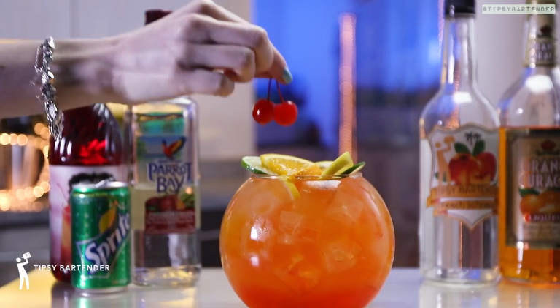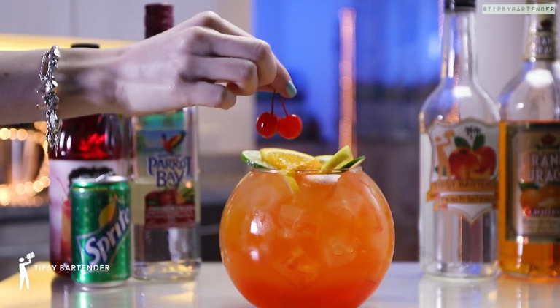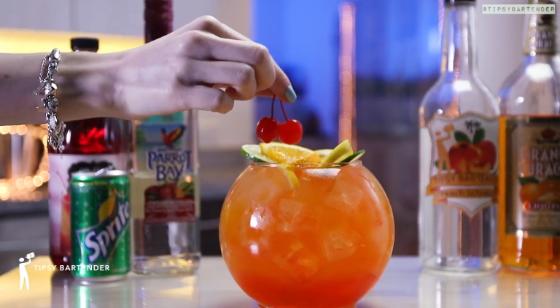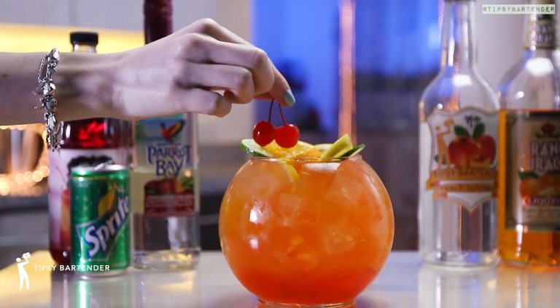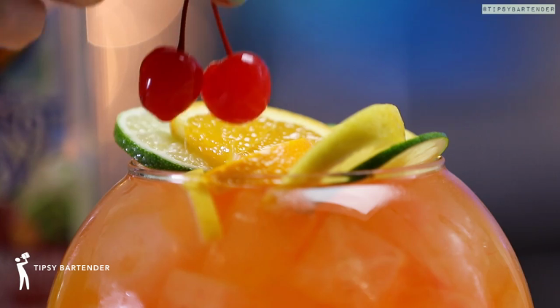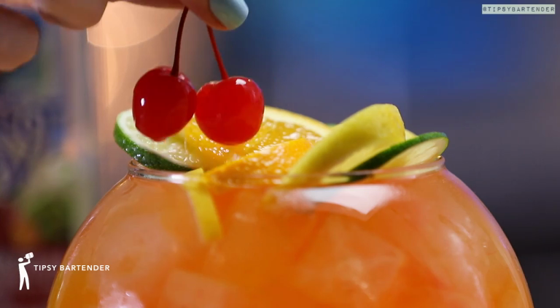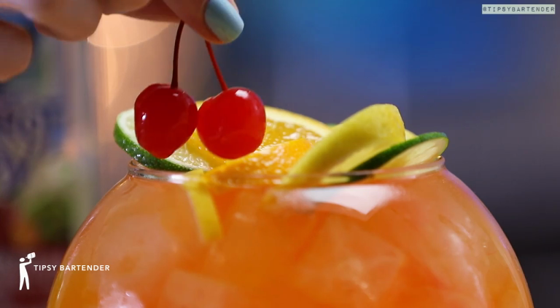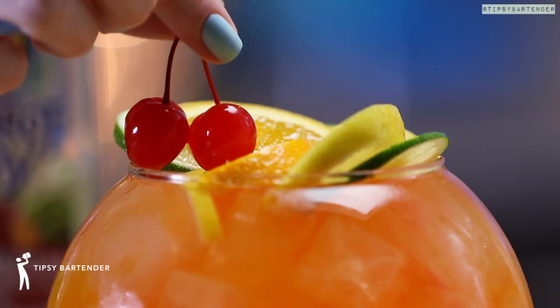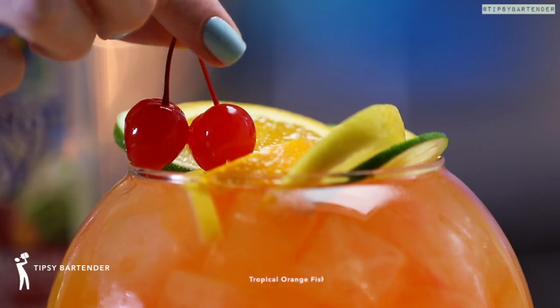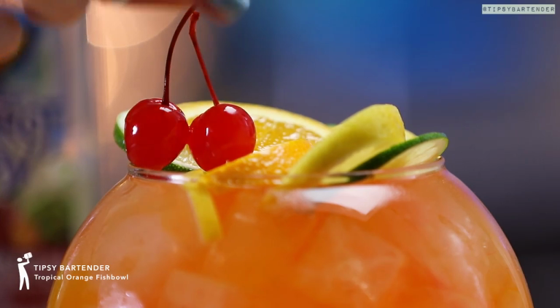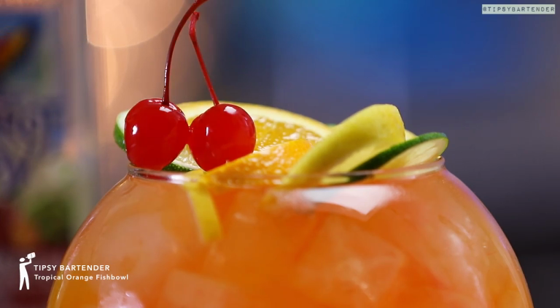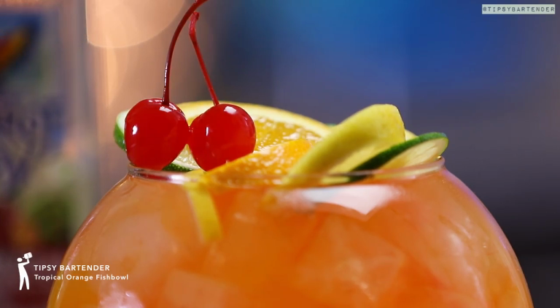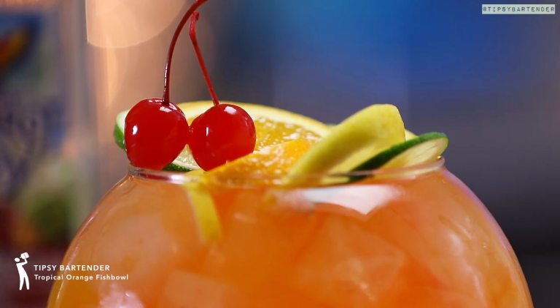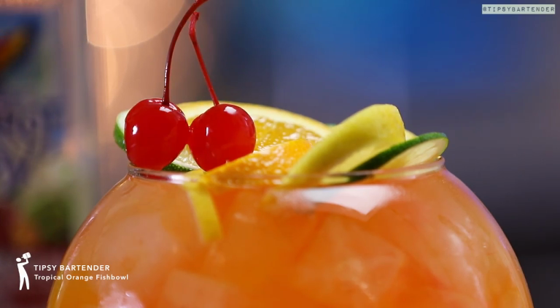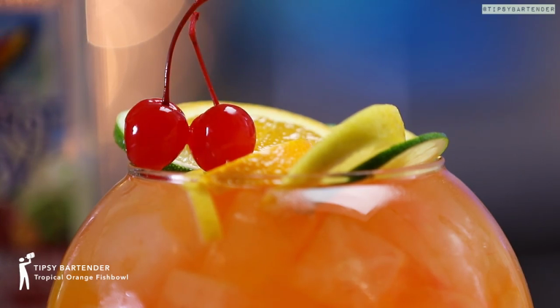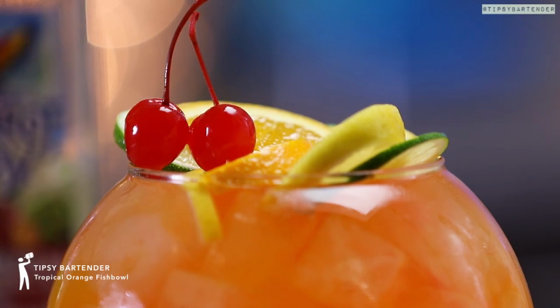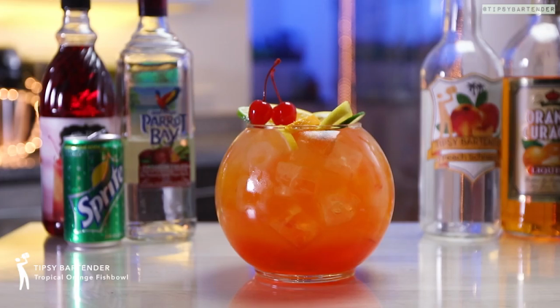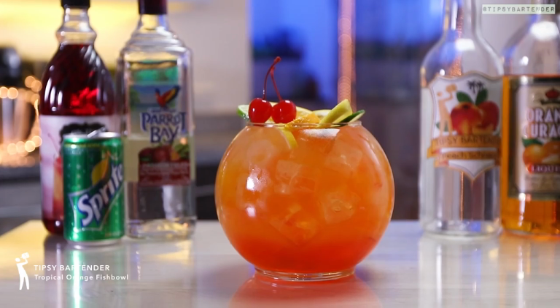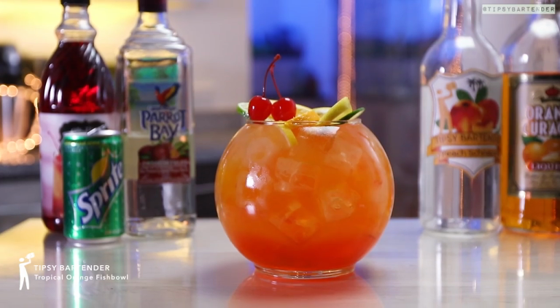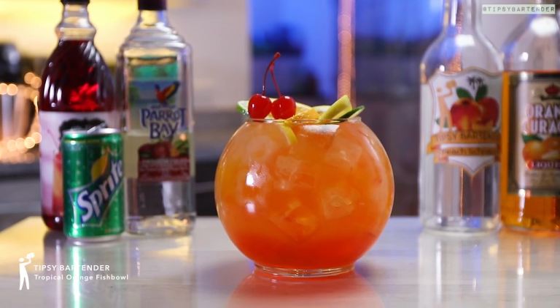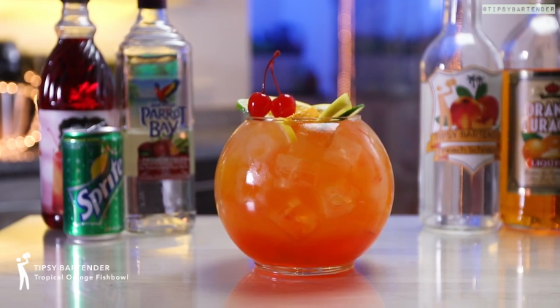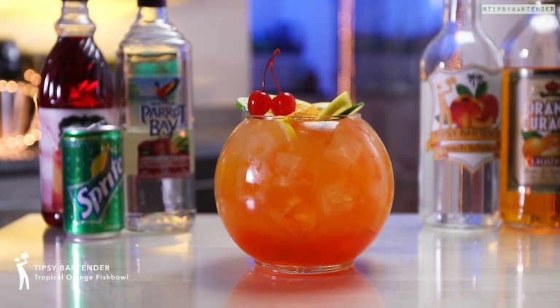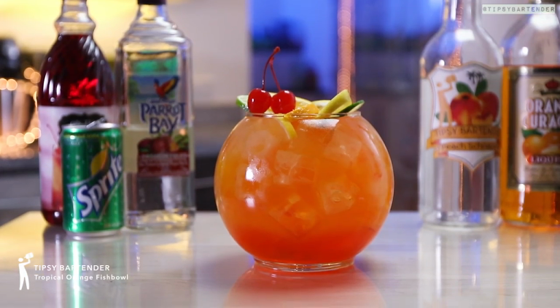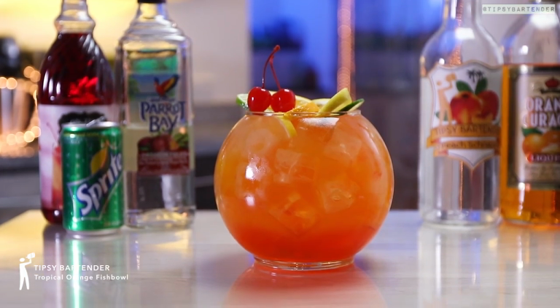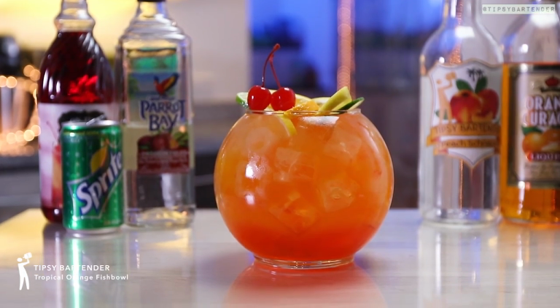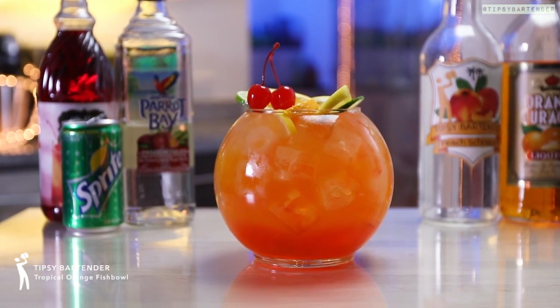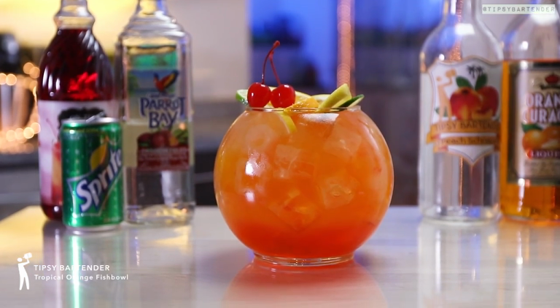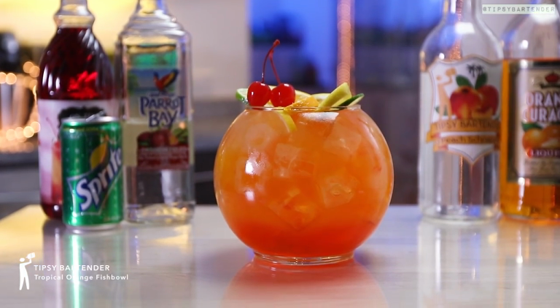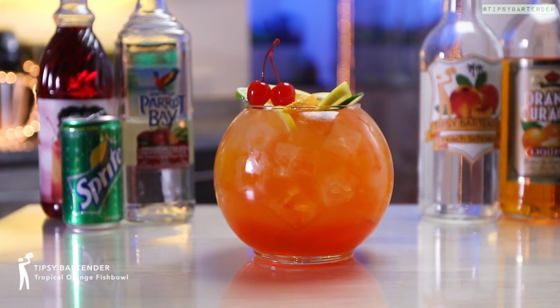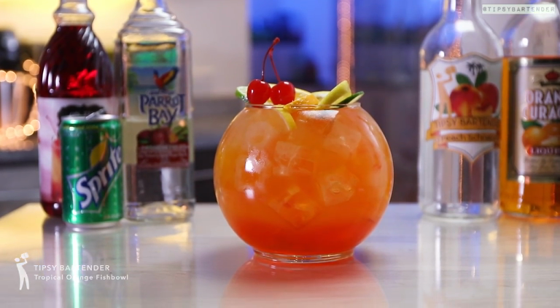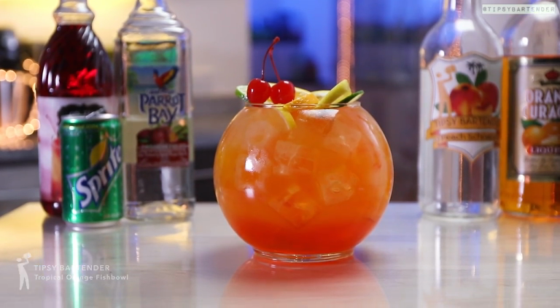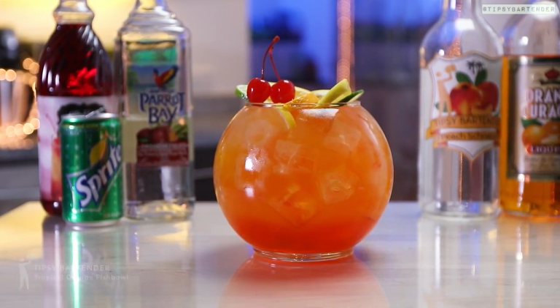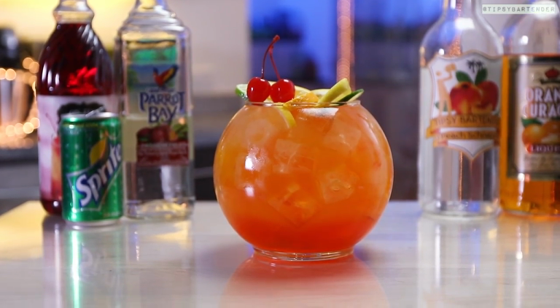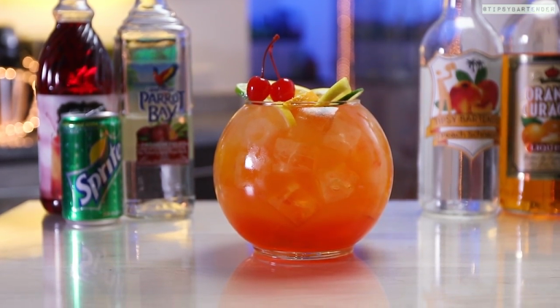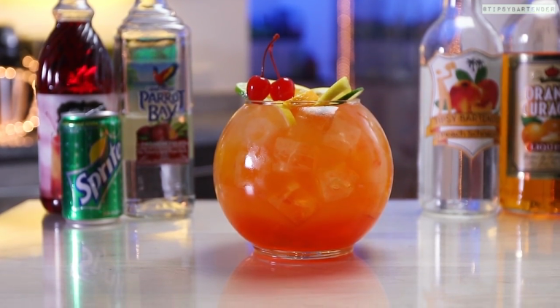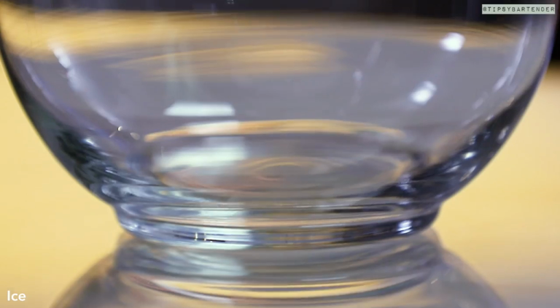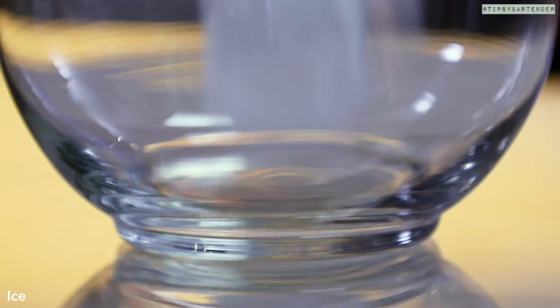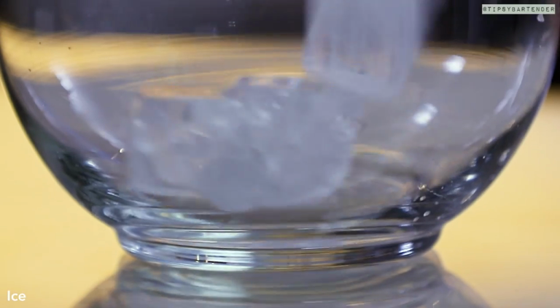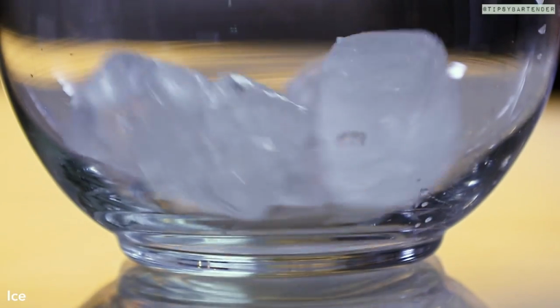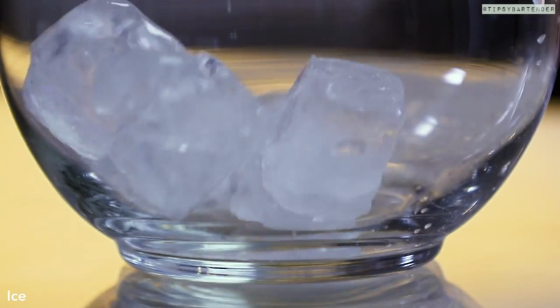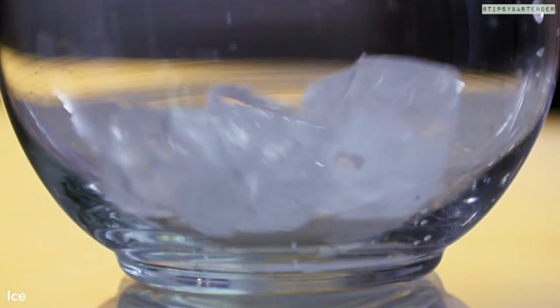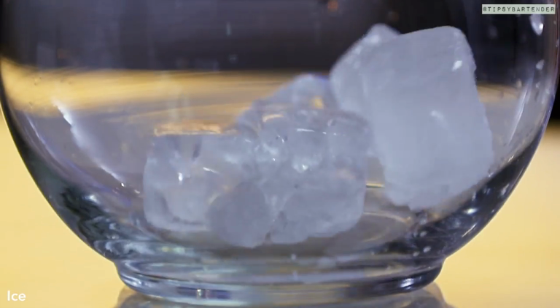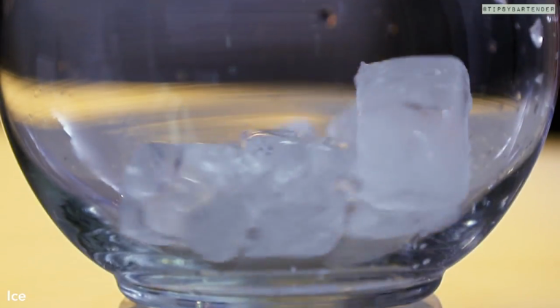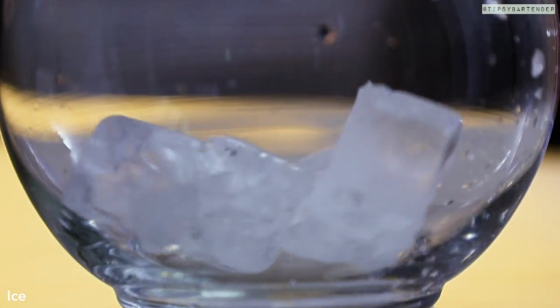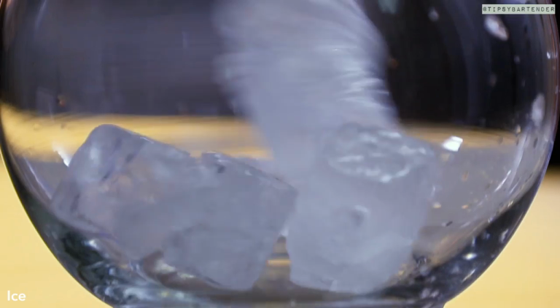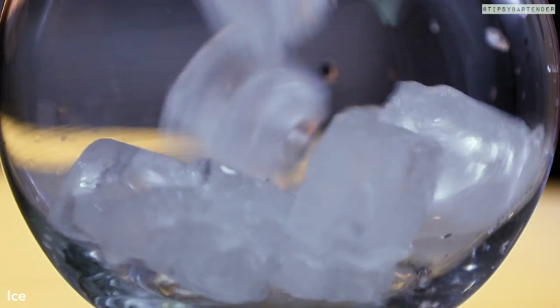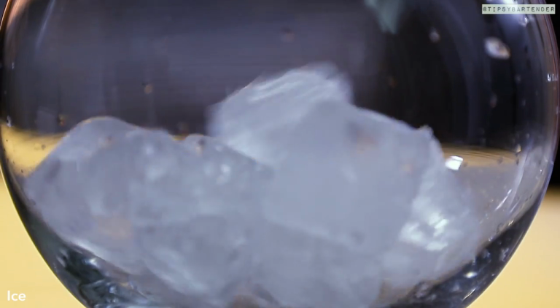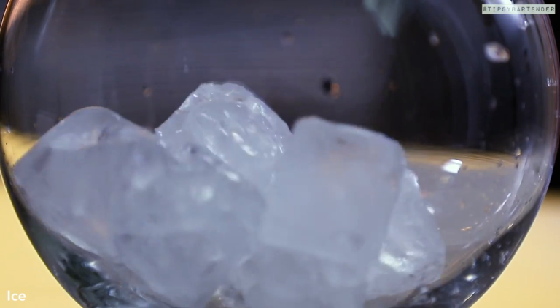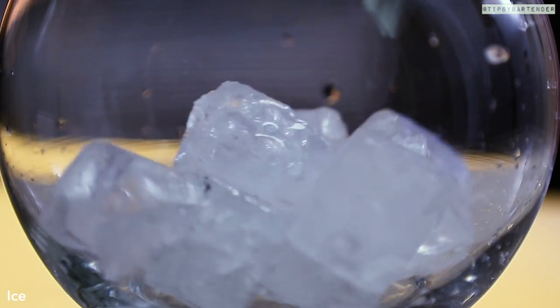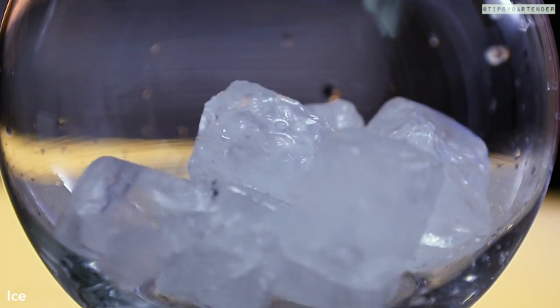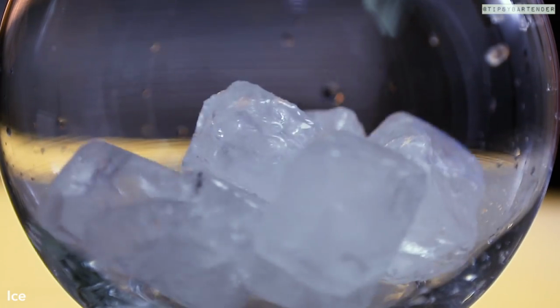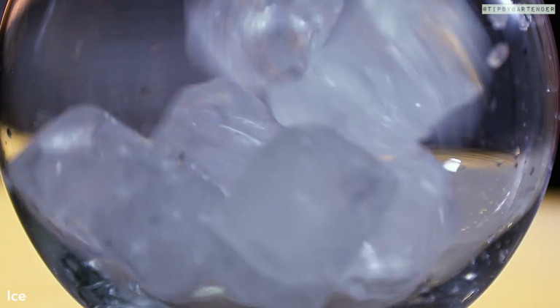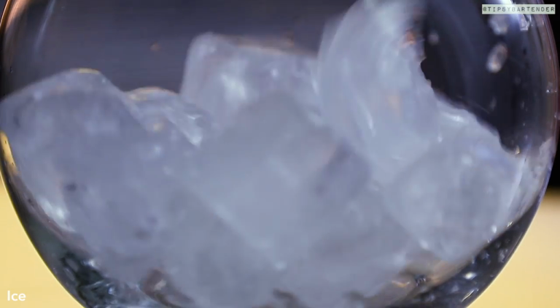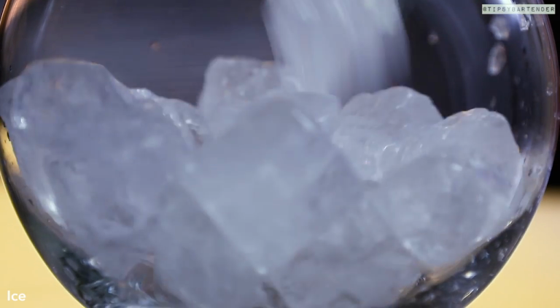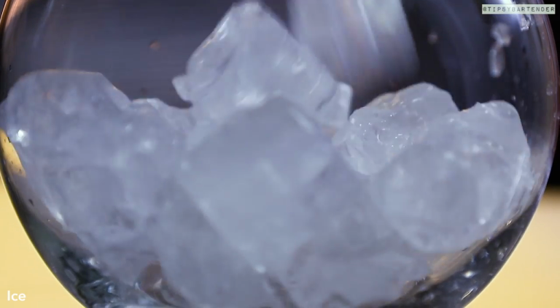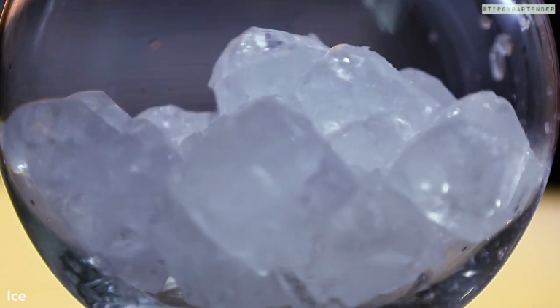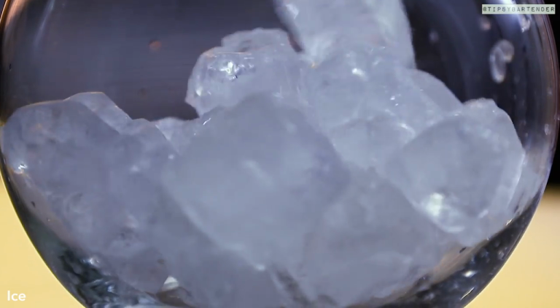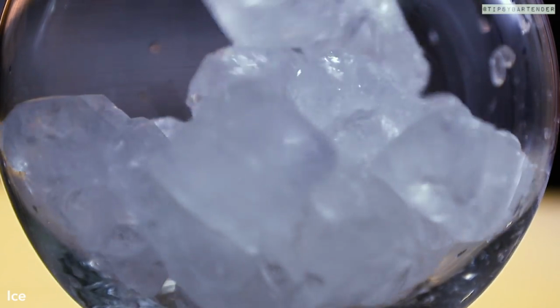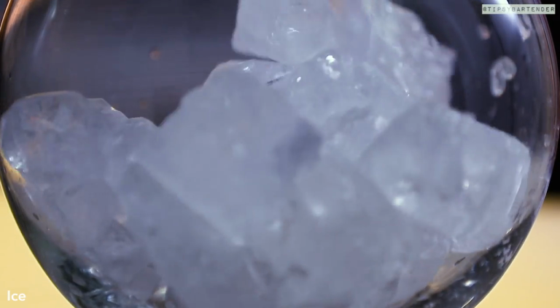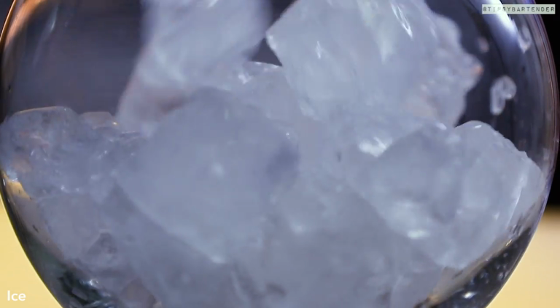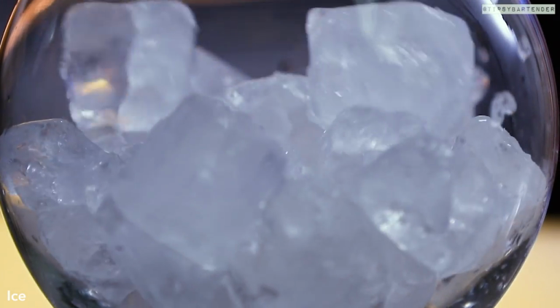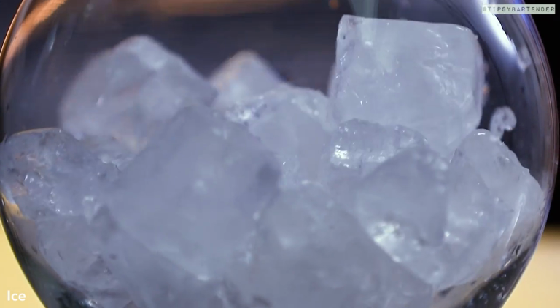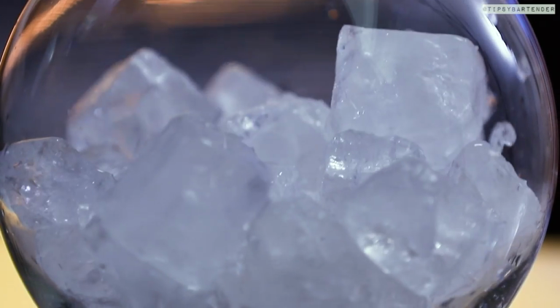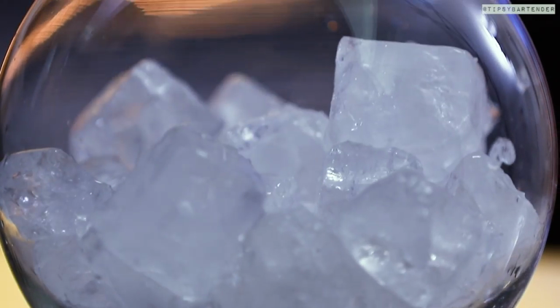This is the Tropical Orange Fishbowl. Beautiful, sexy, and fun. Get some ice up in your fishbowl.